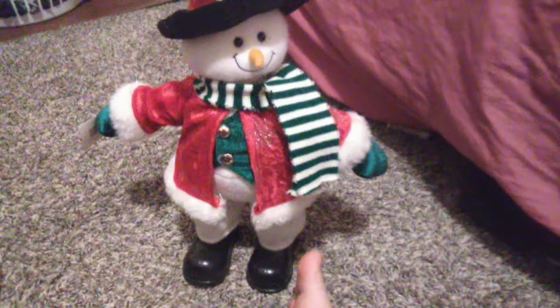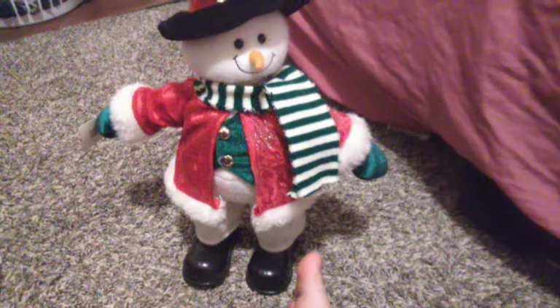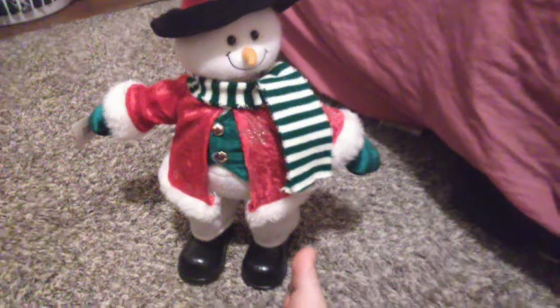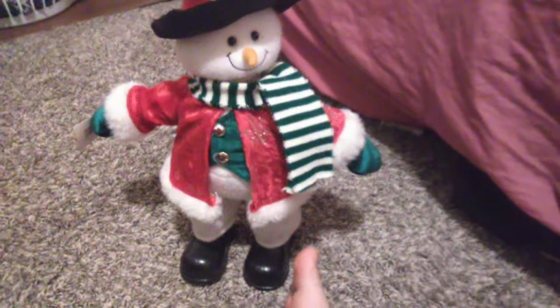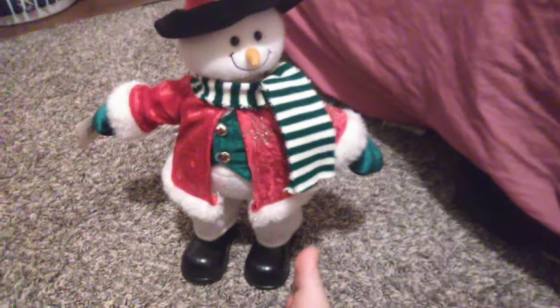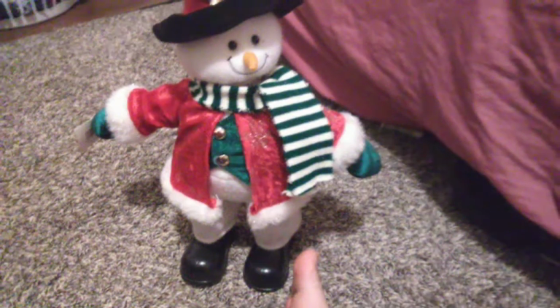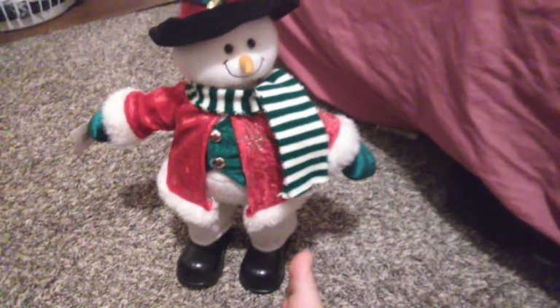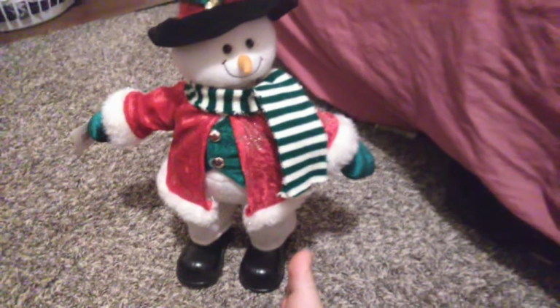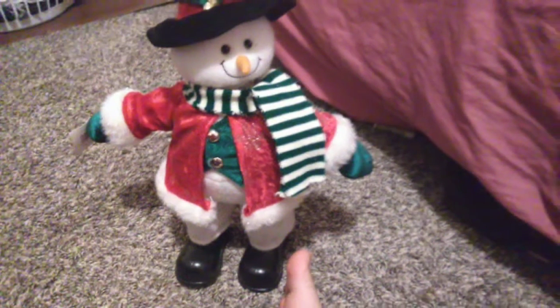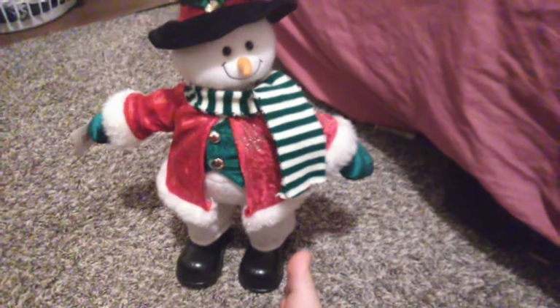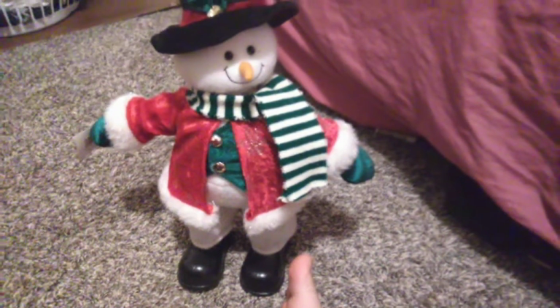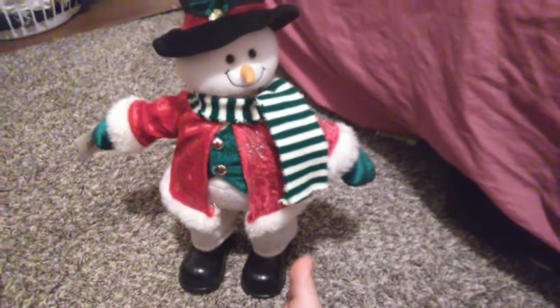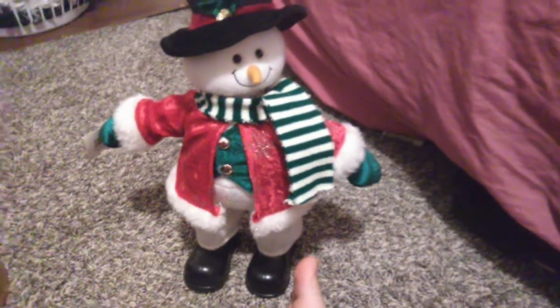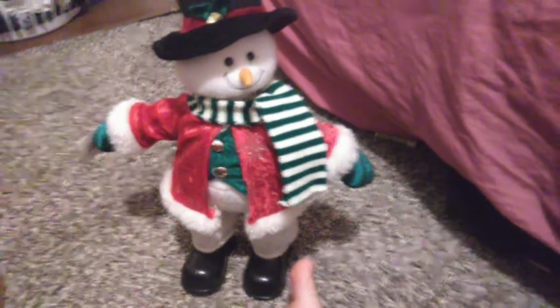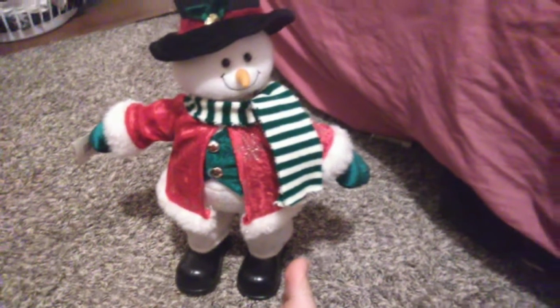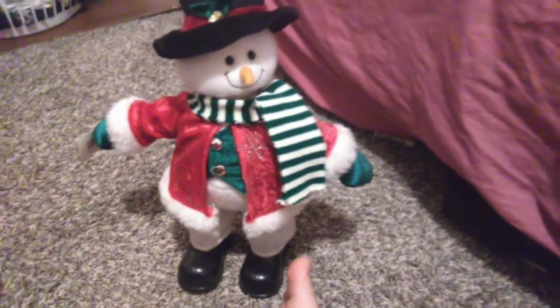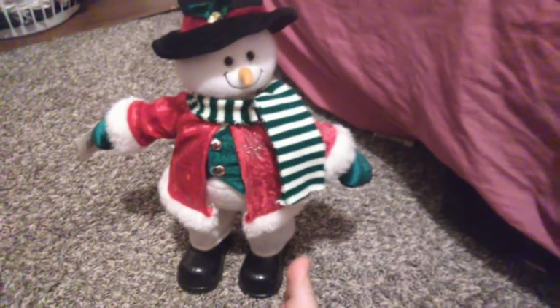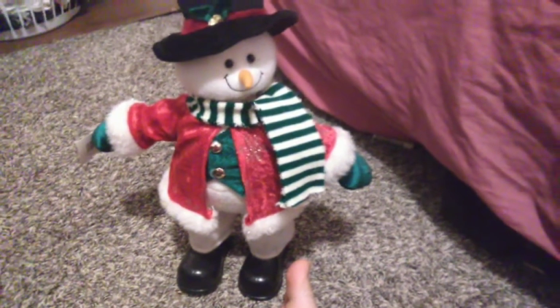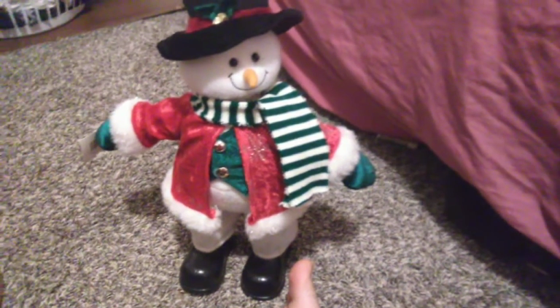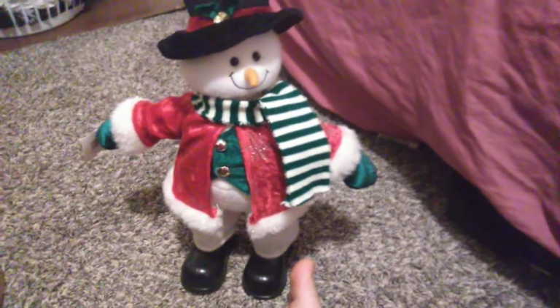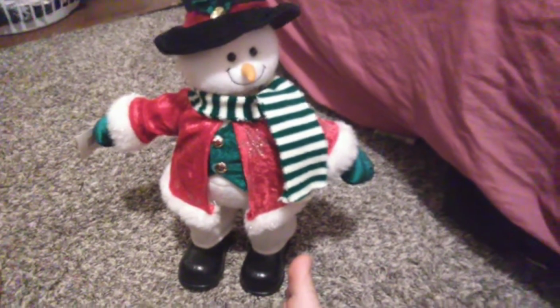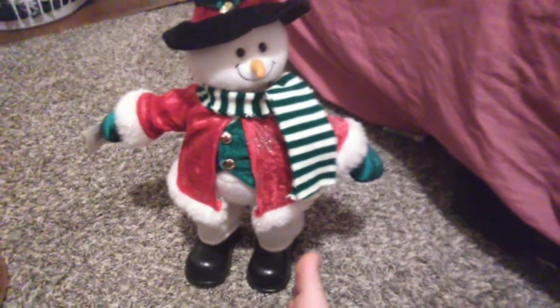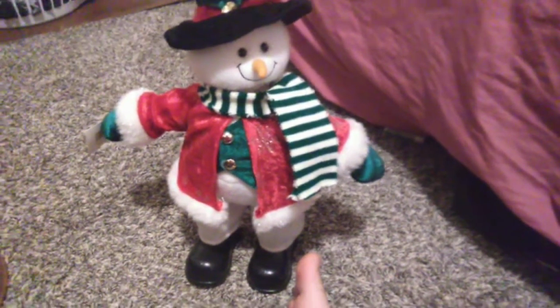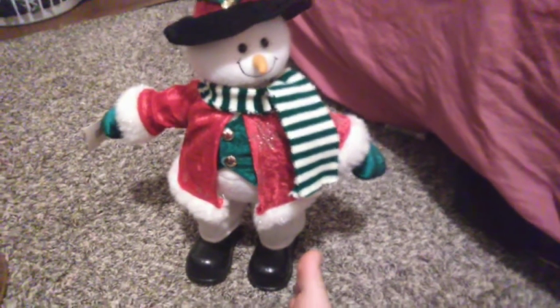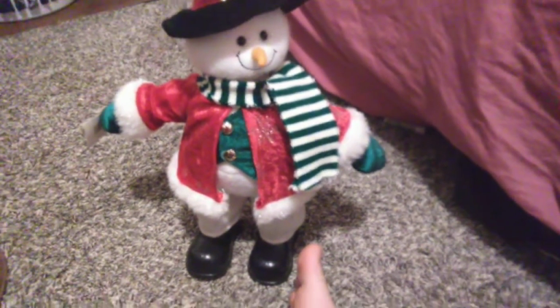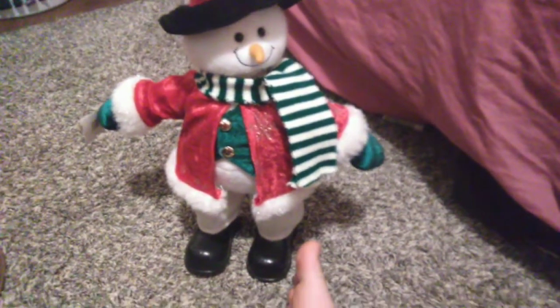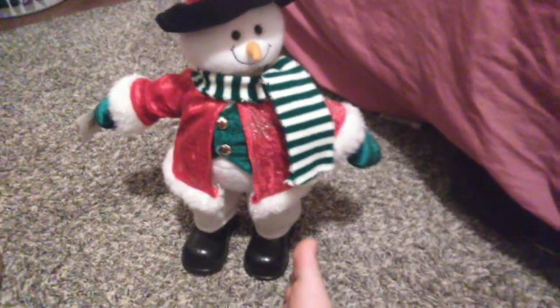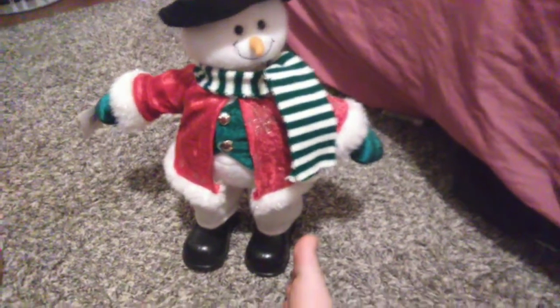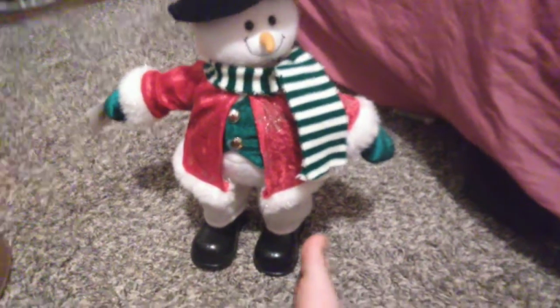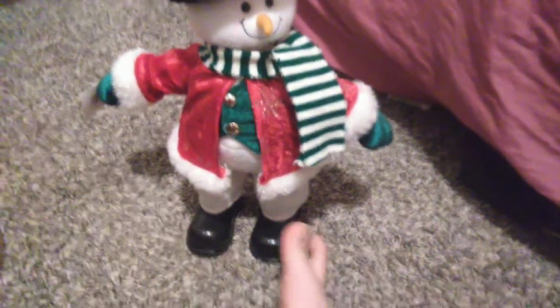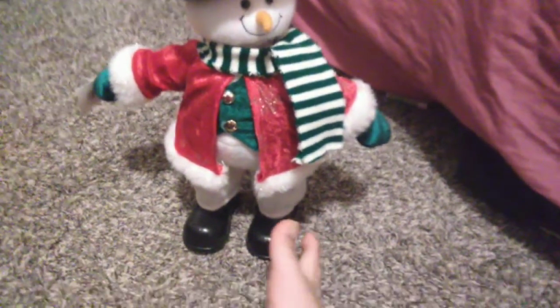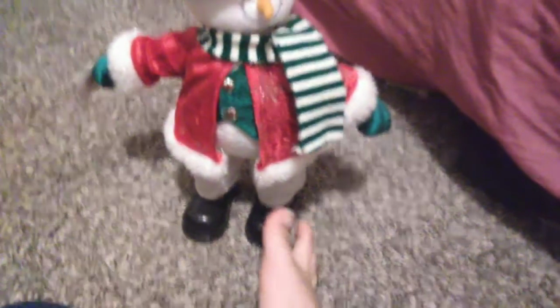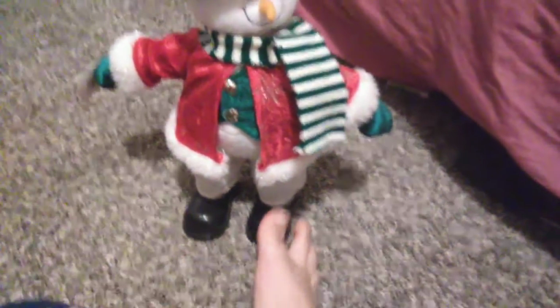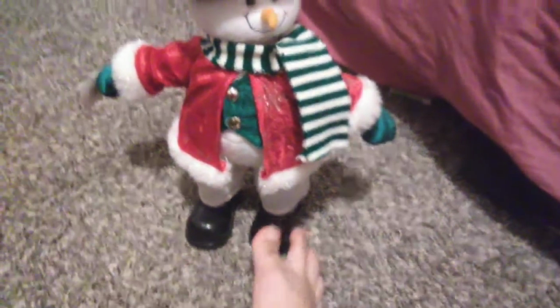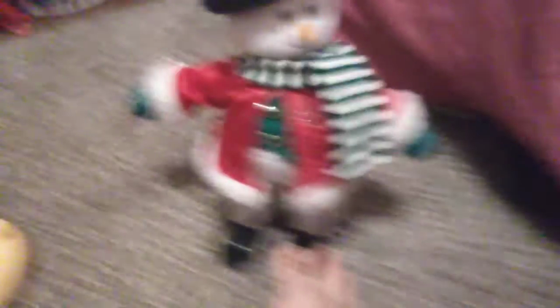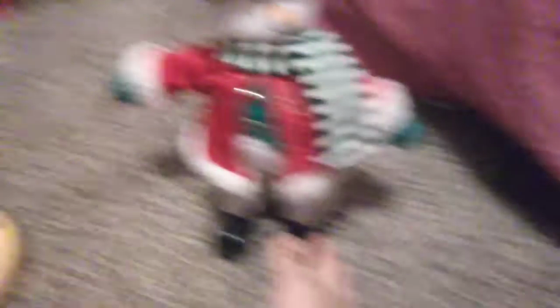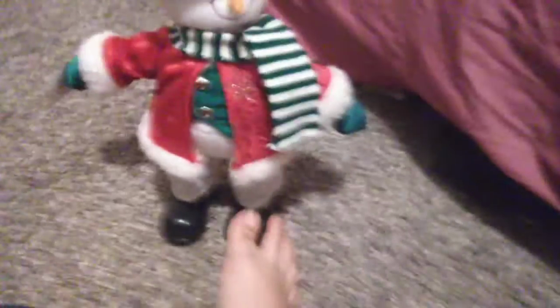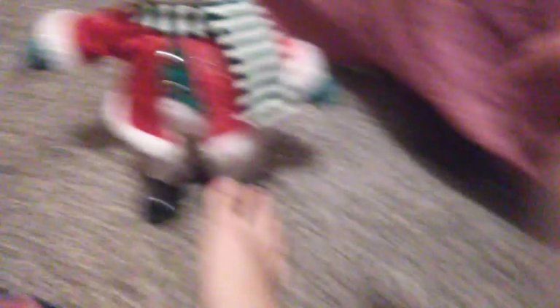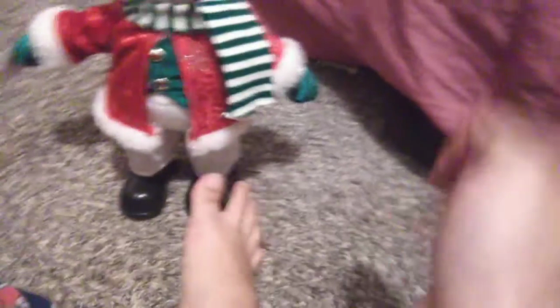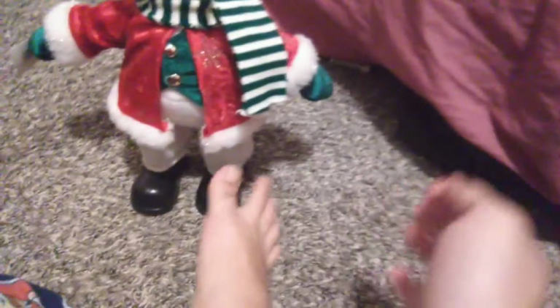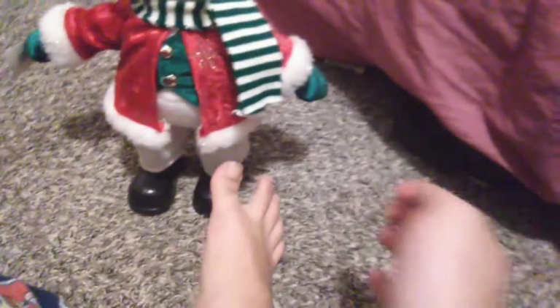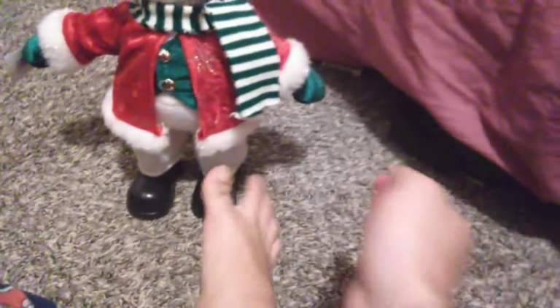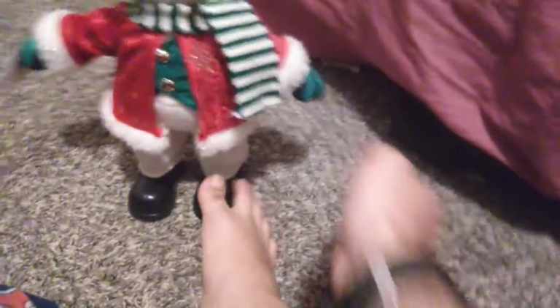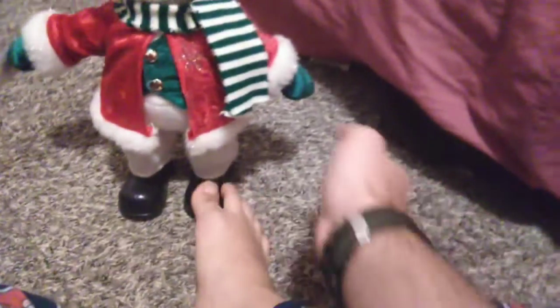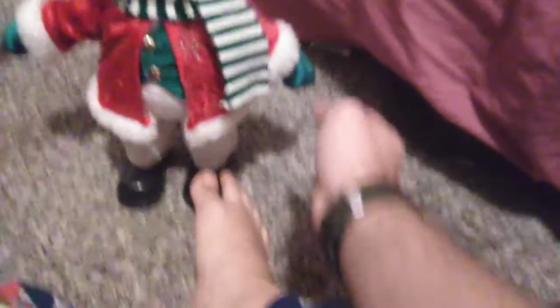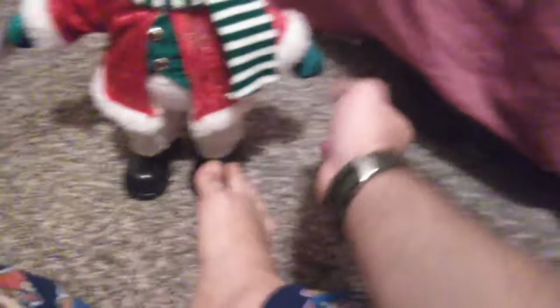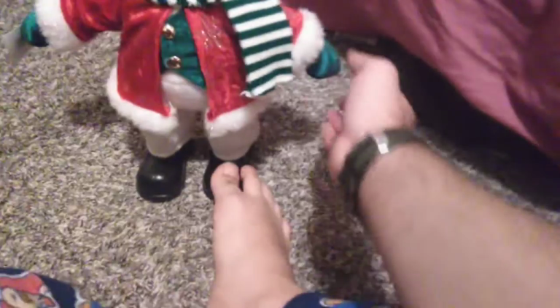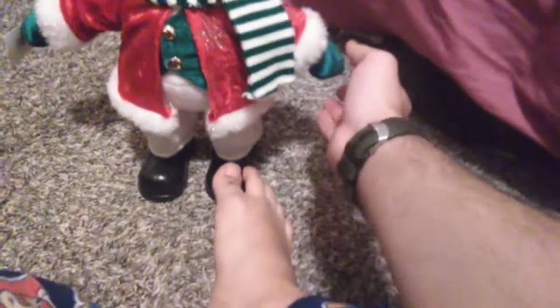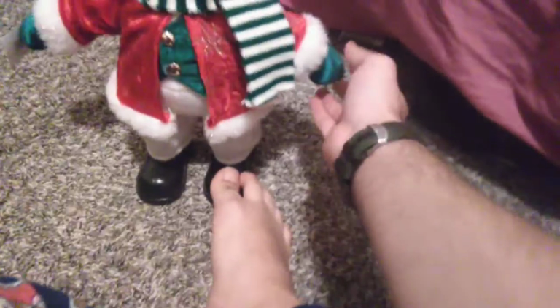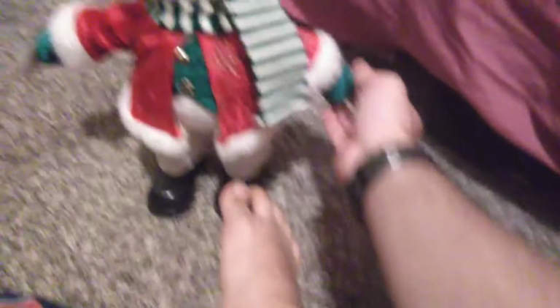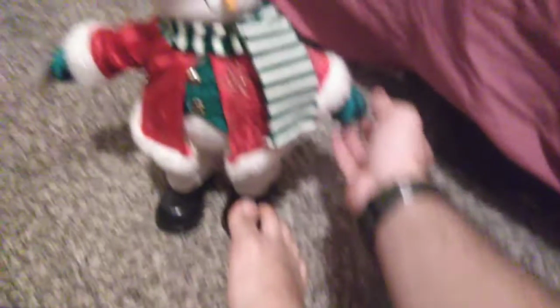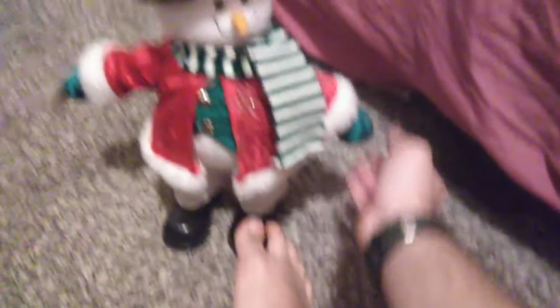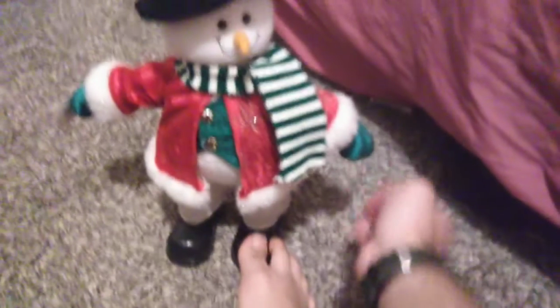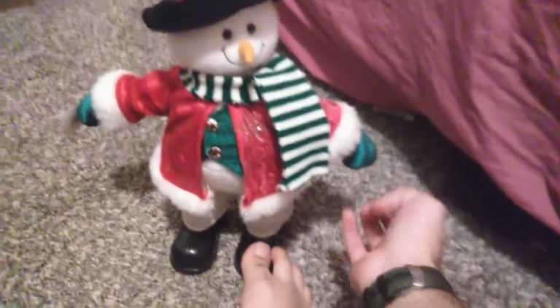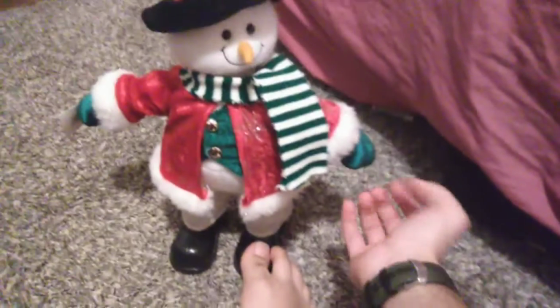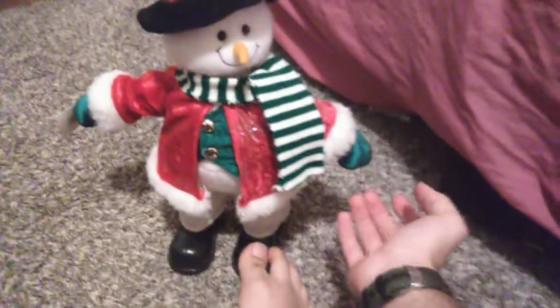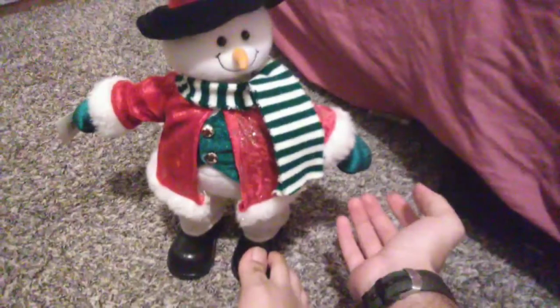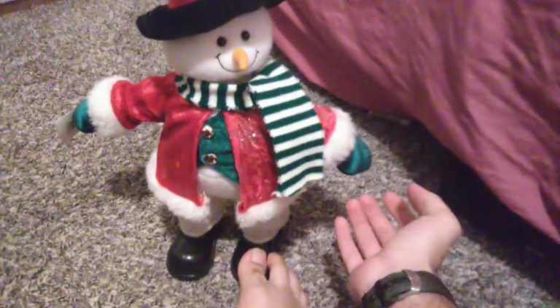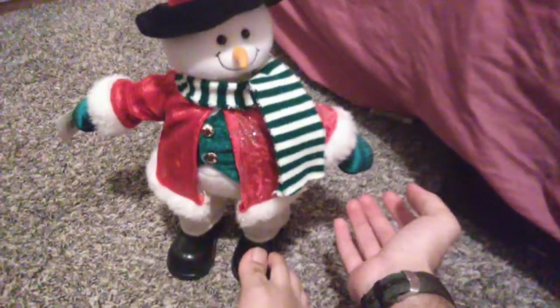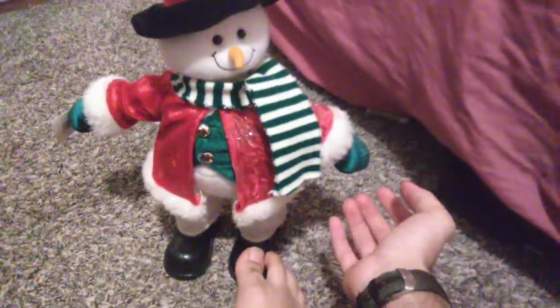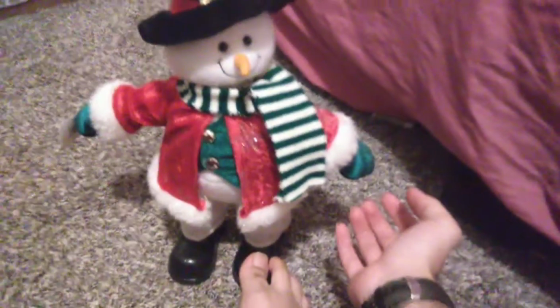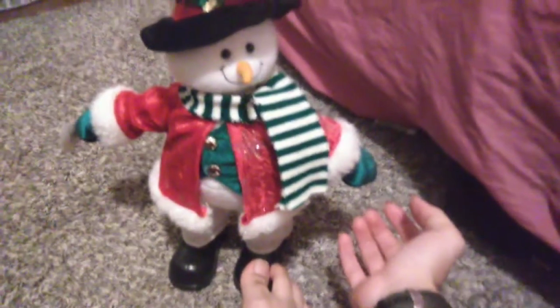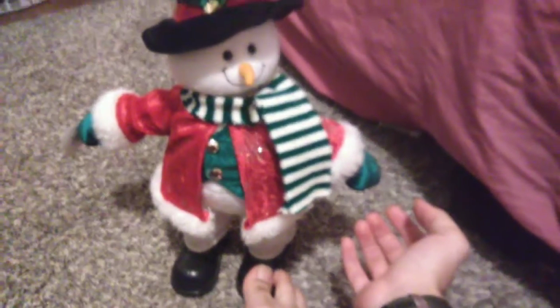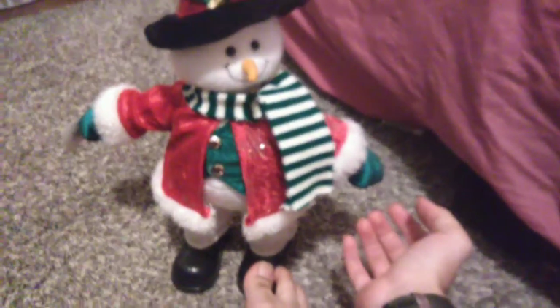How are you making this video? This is the snowman I got. I put fresh batteries in it. It works, but sometimes it glitches a little bit.